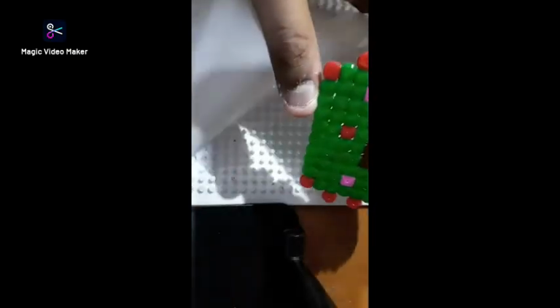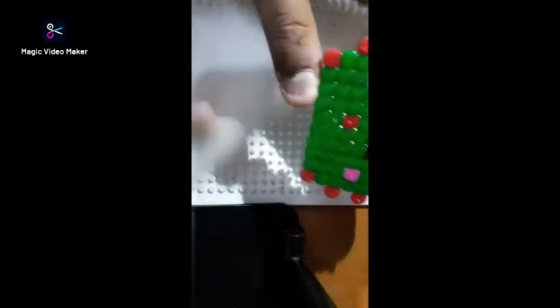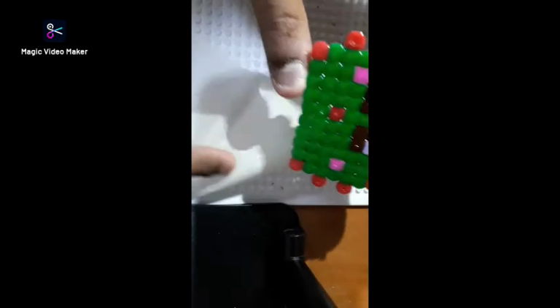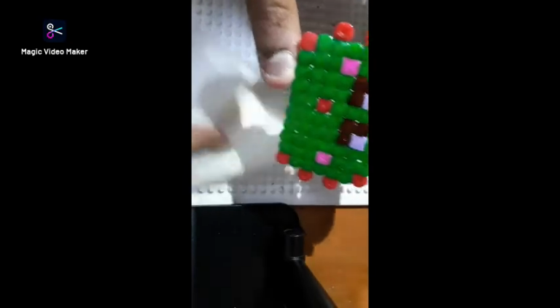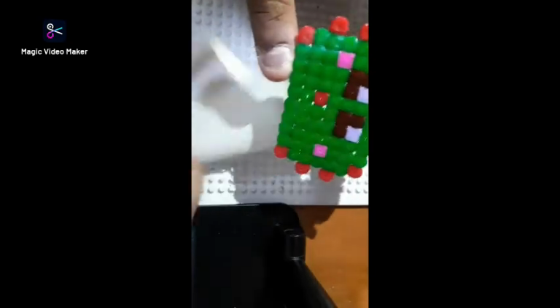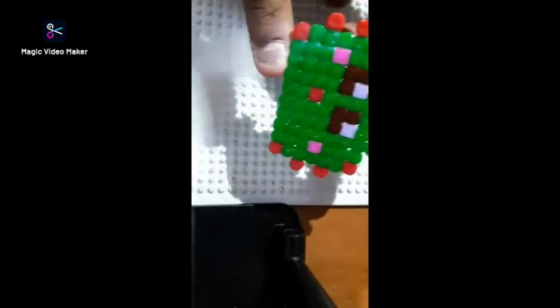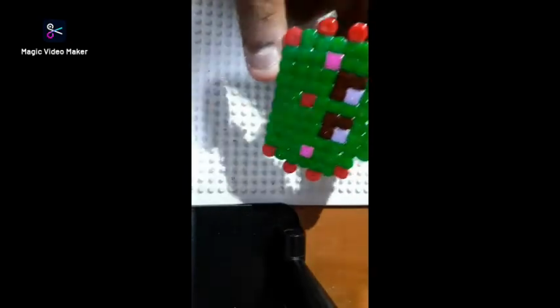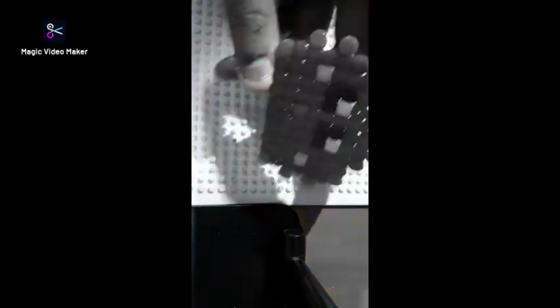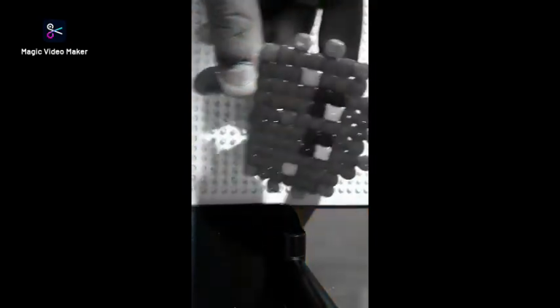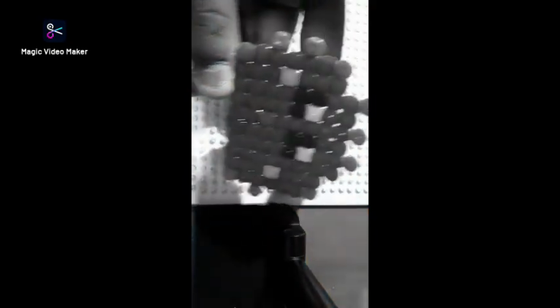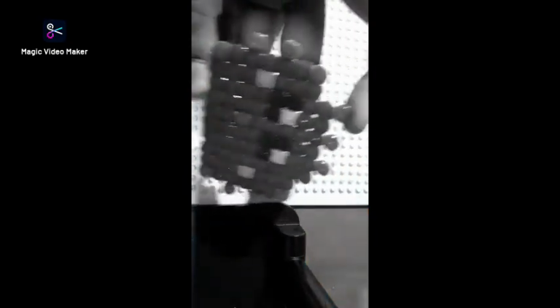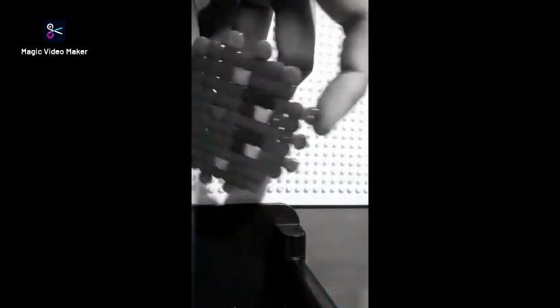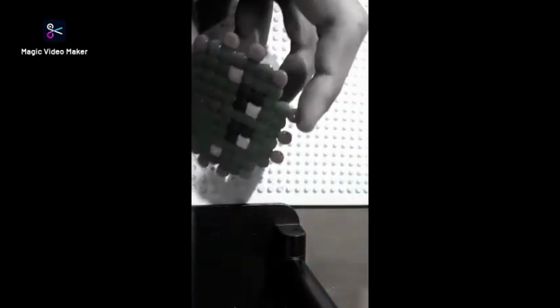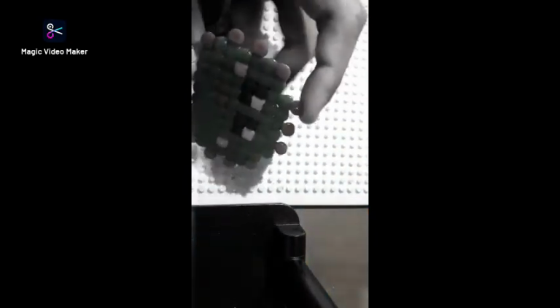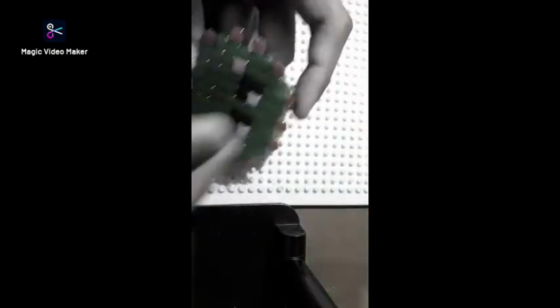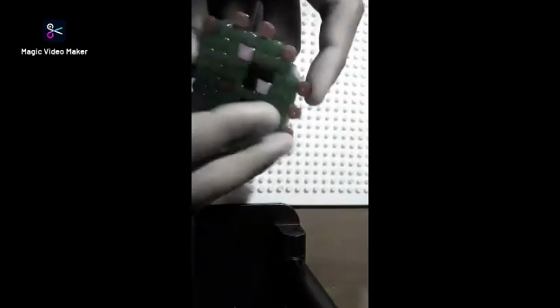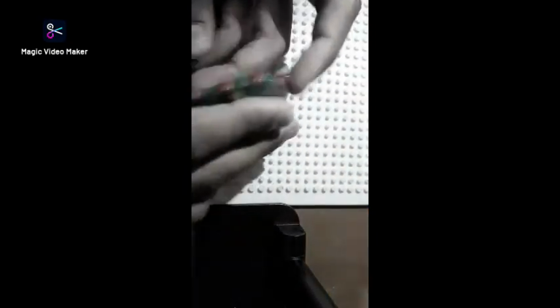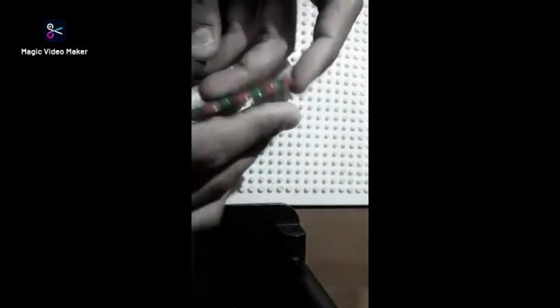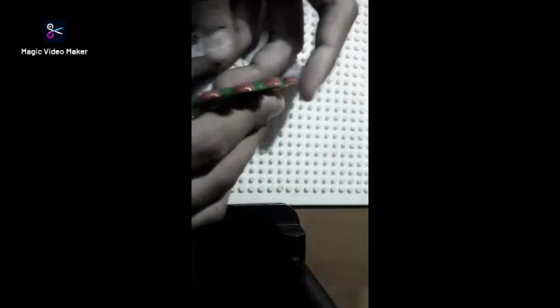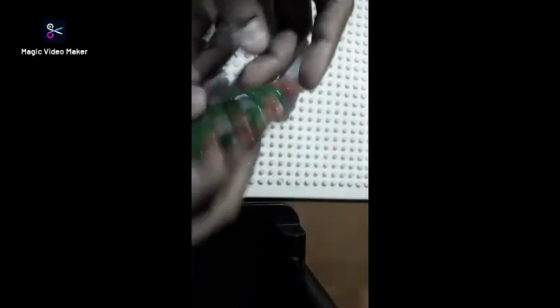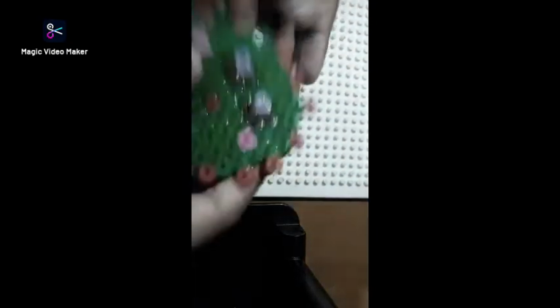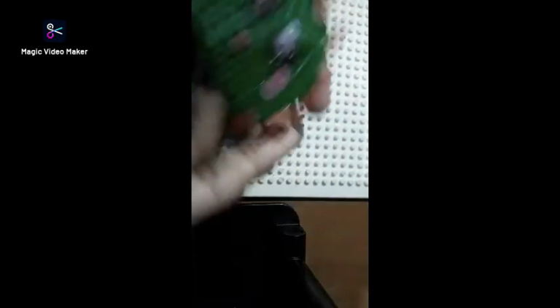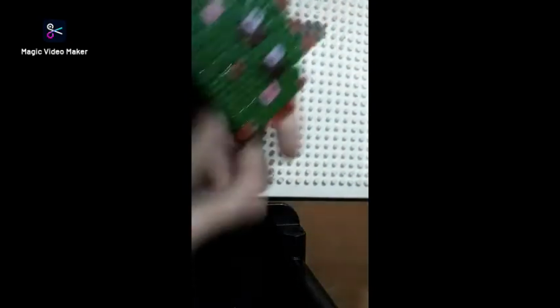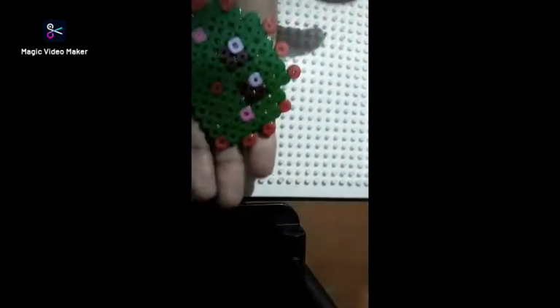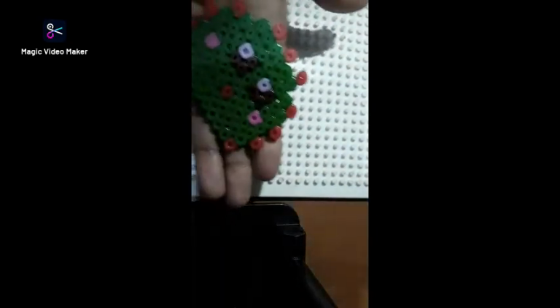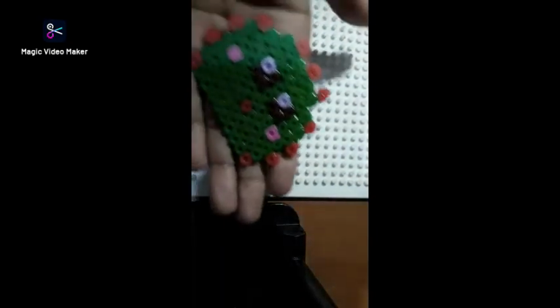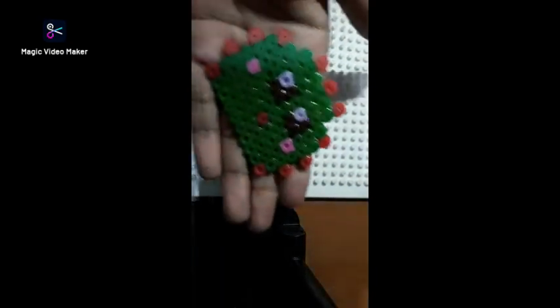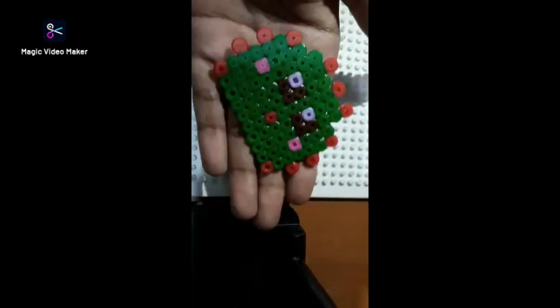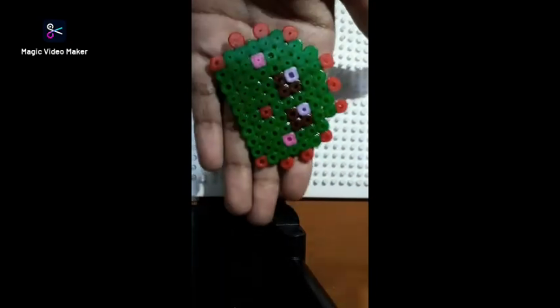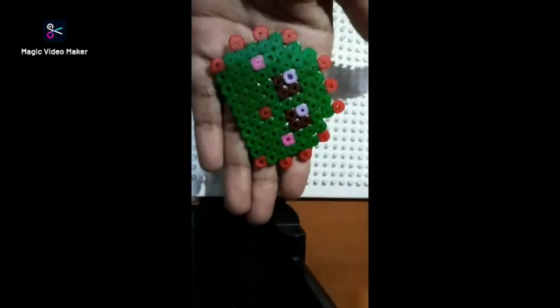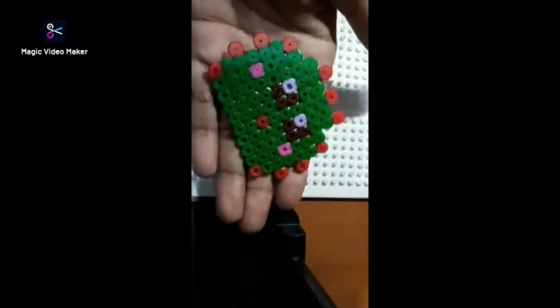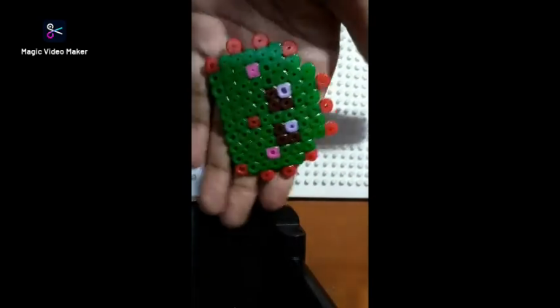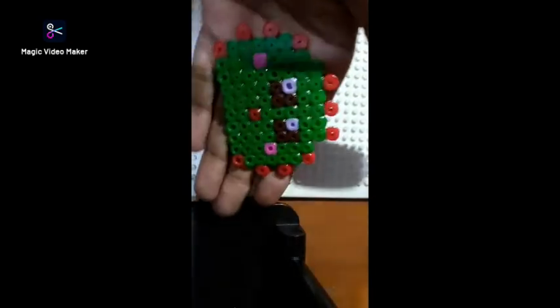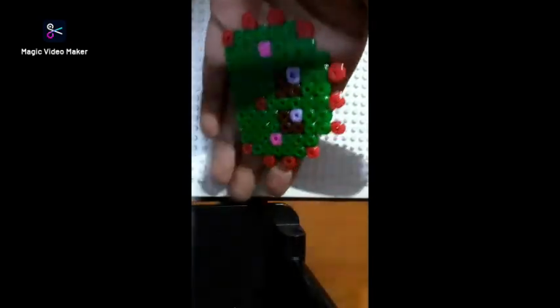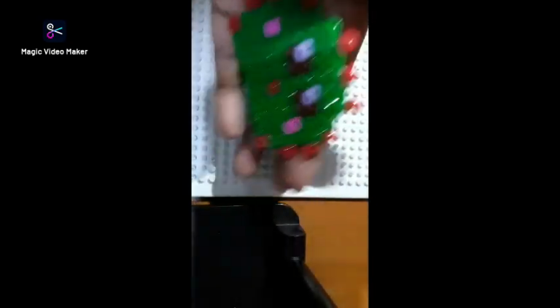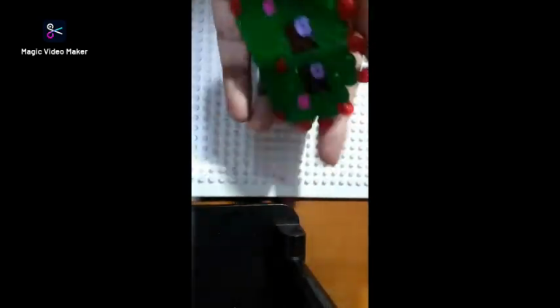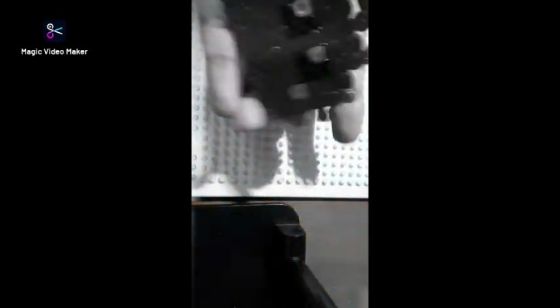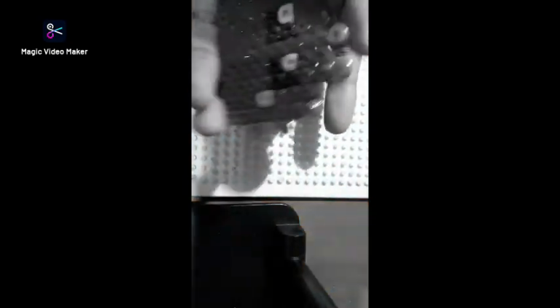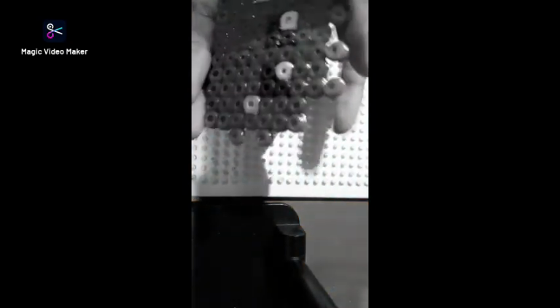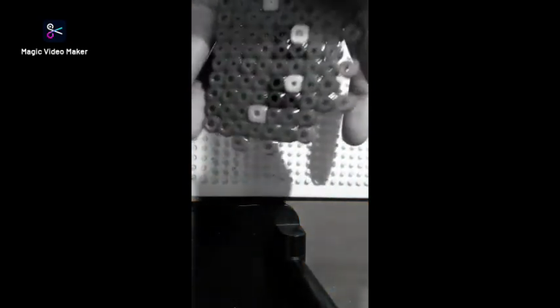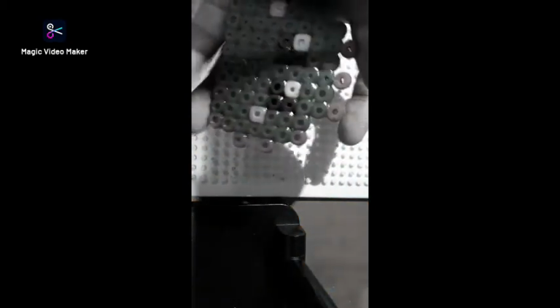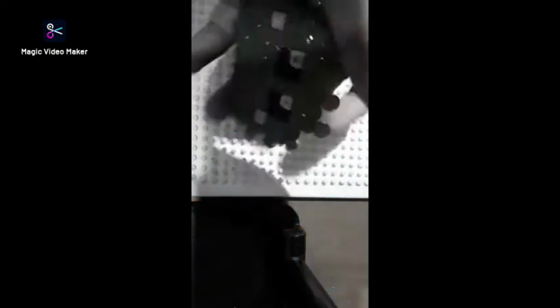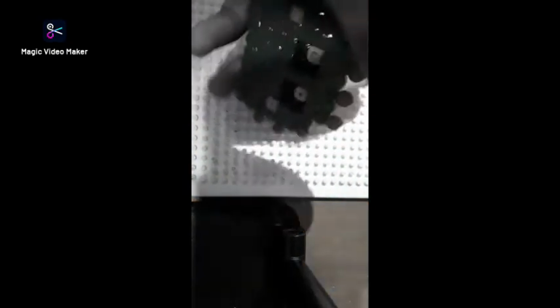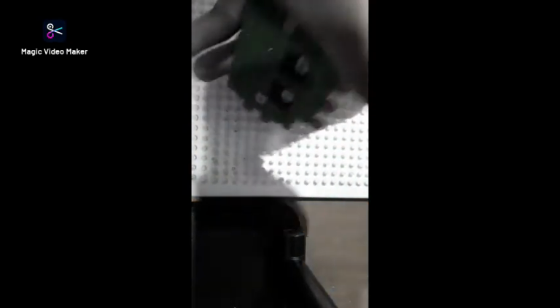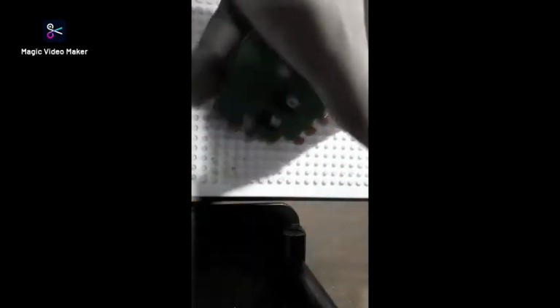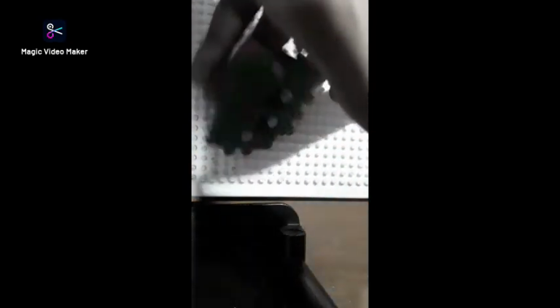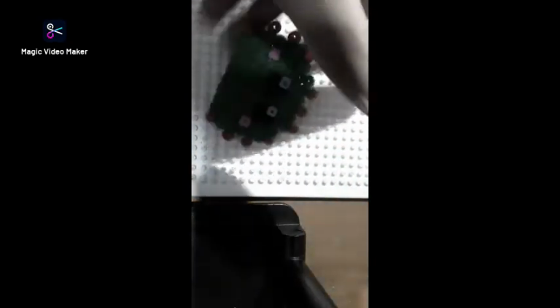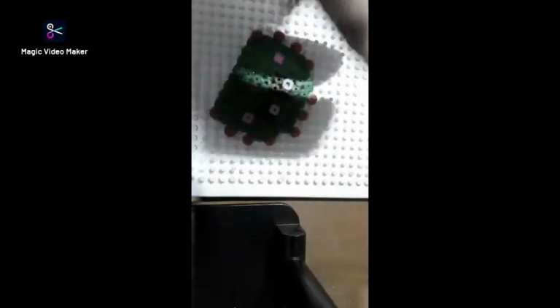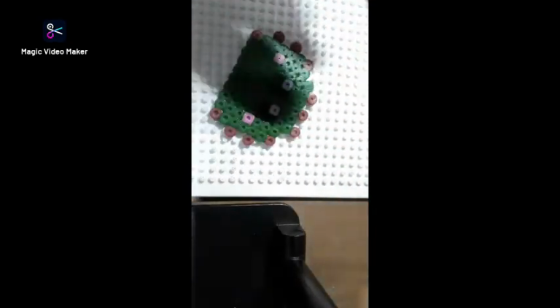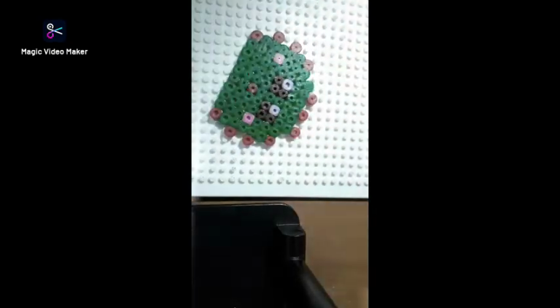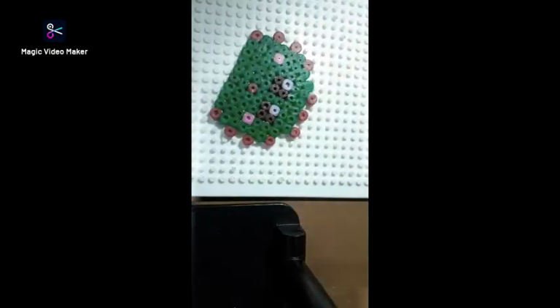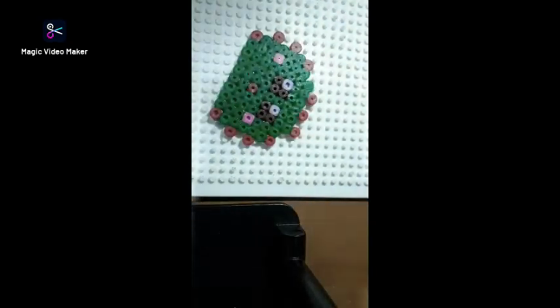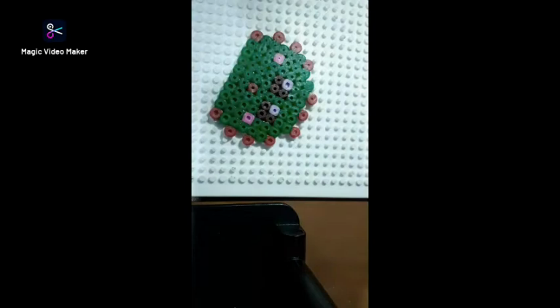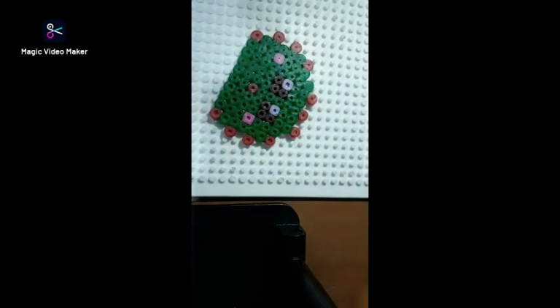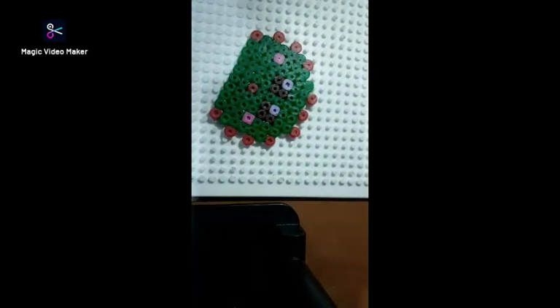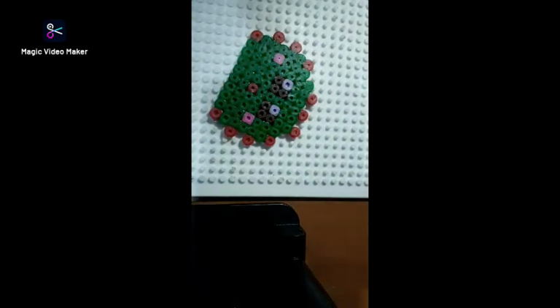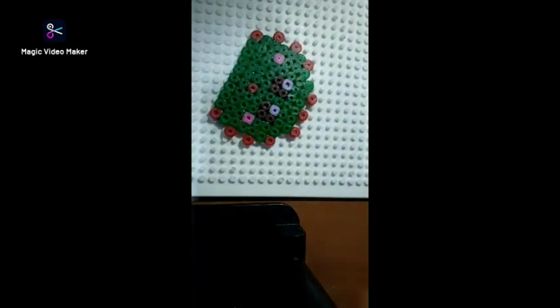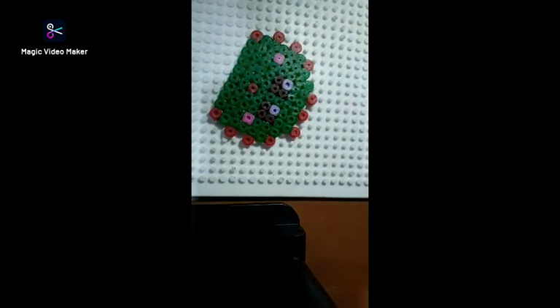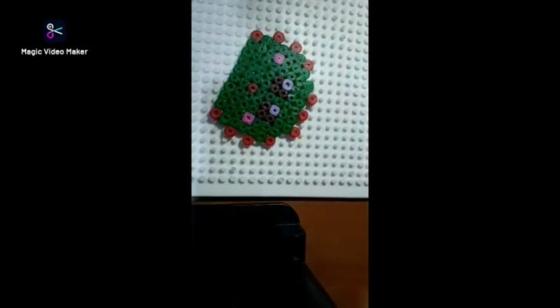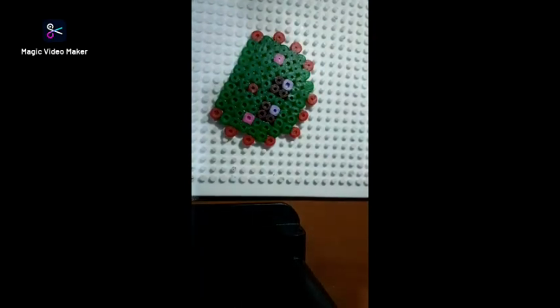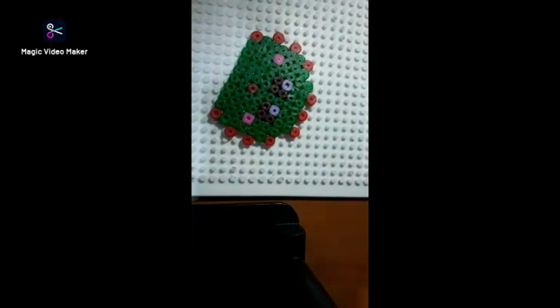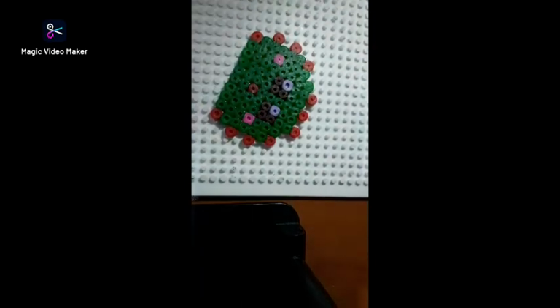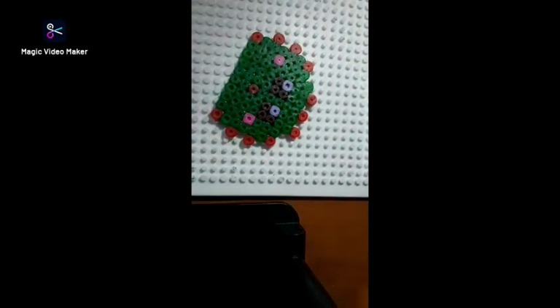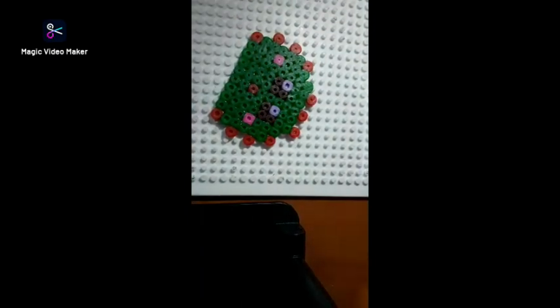Okay guys, so now we're done ironing our cactus and it looks so beautiful. Hello, I'm Katoi!